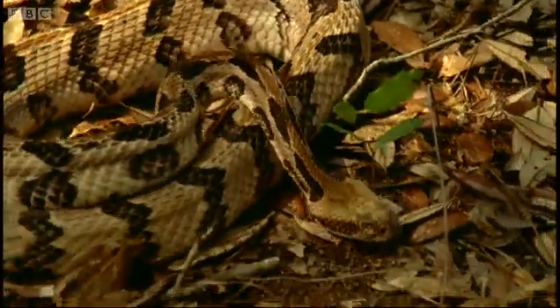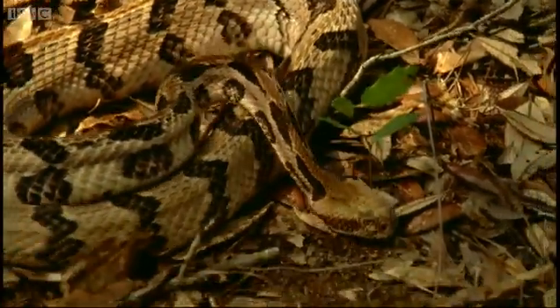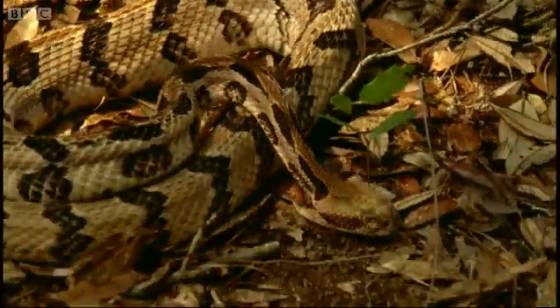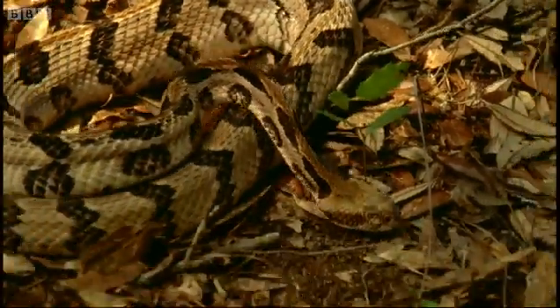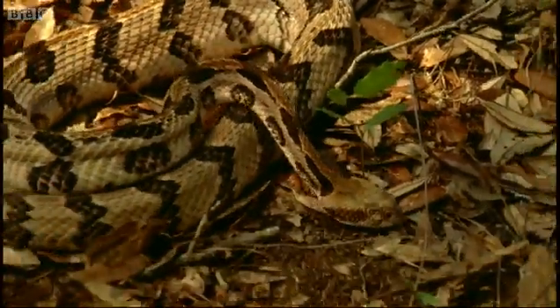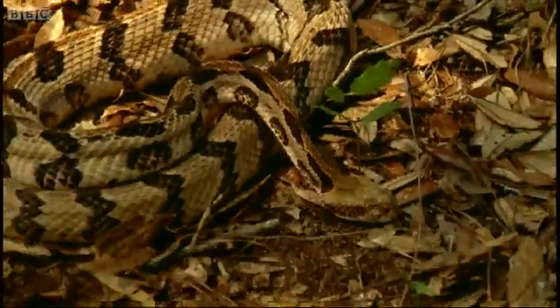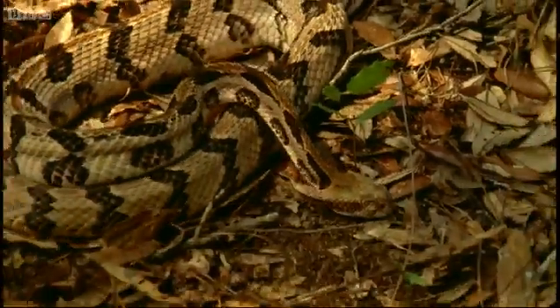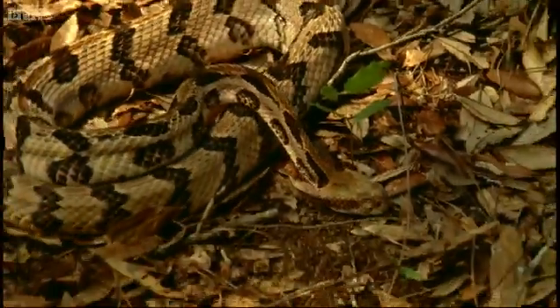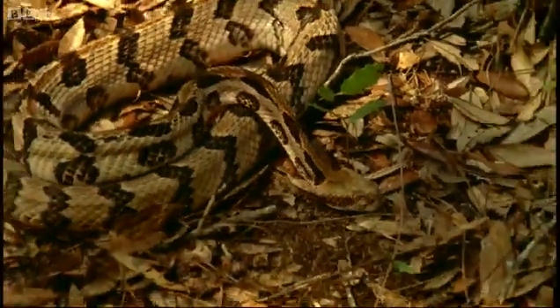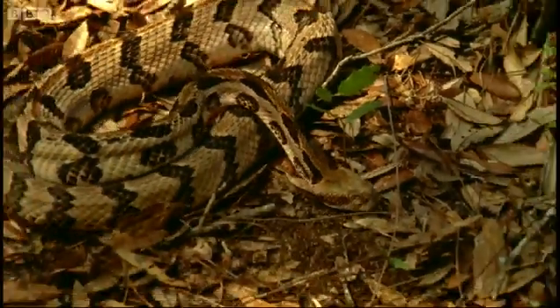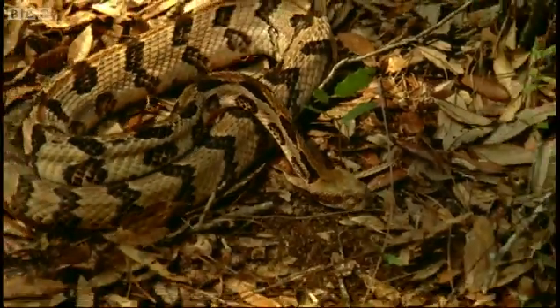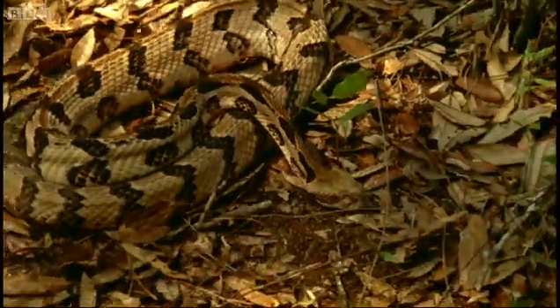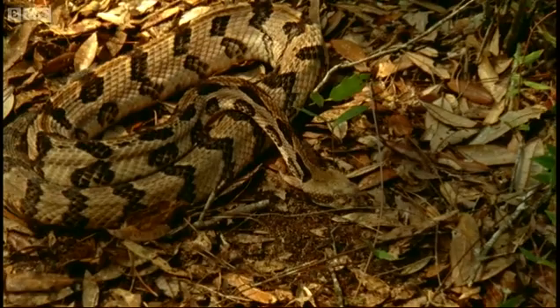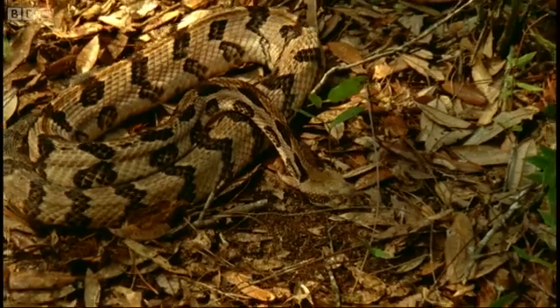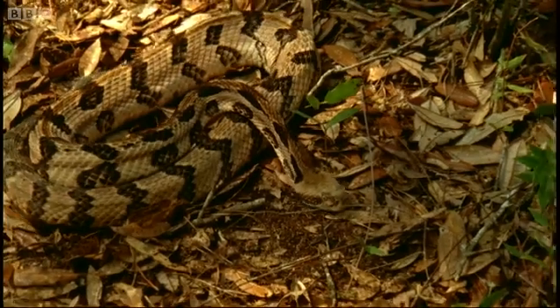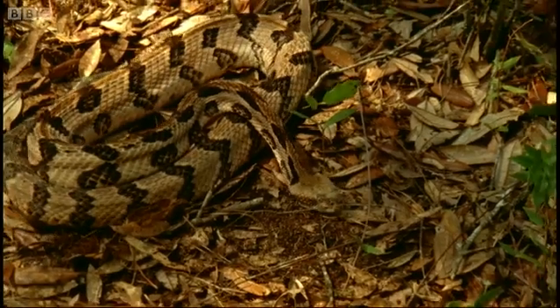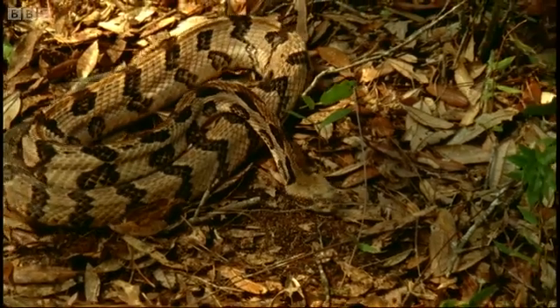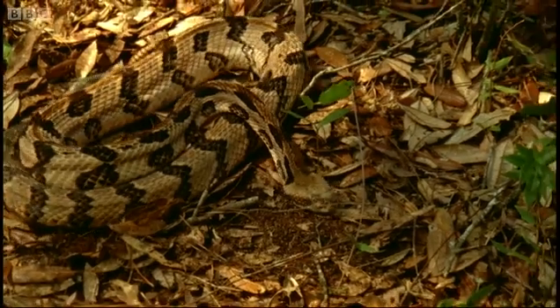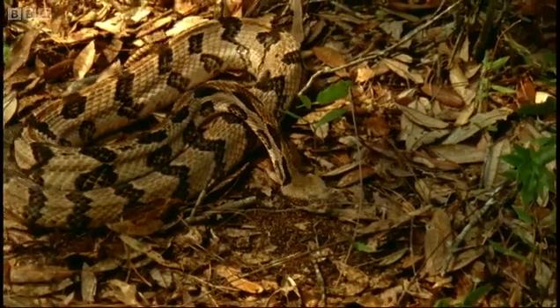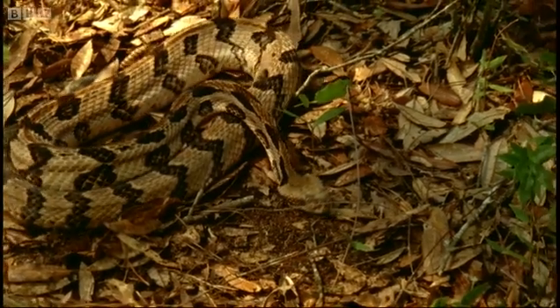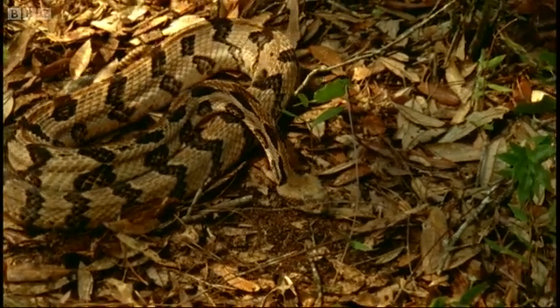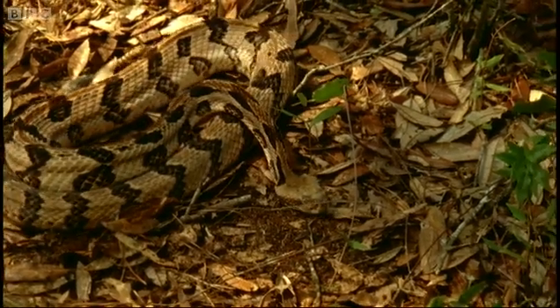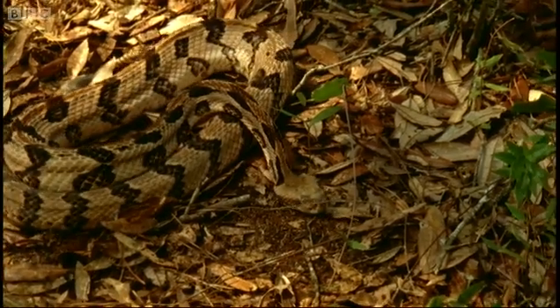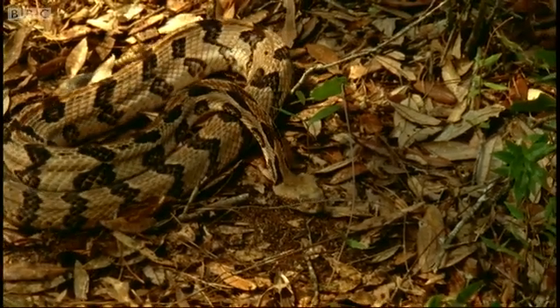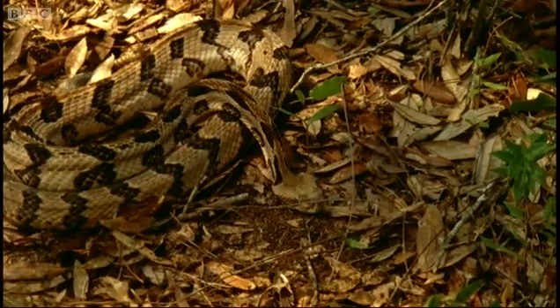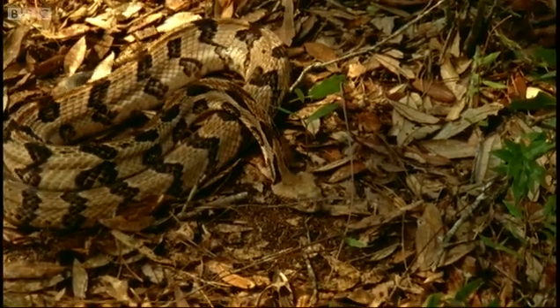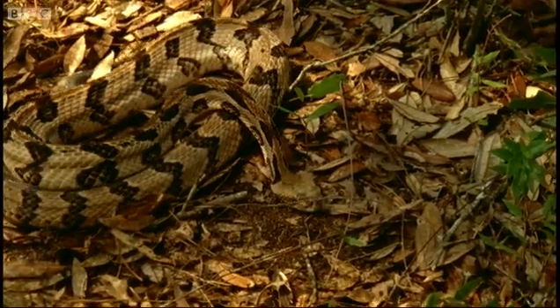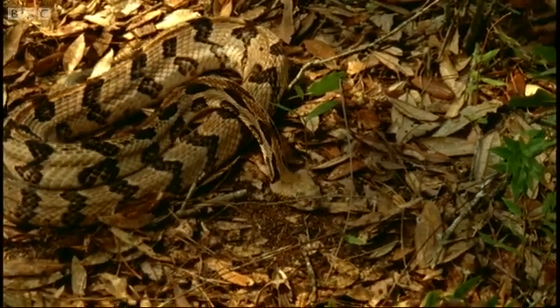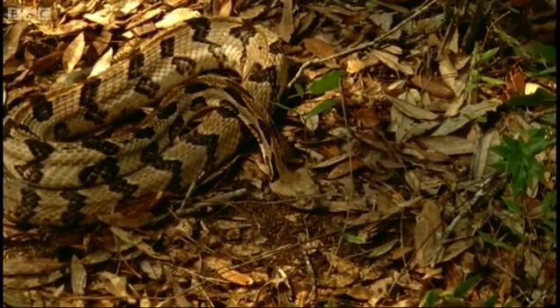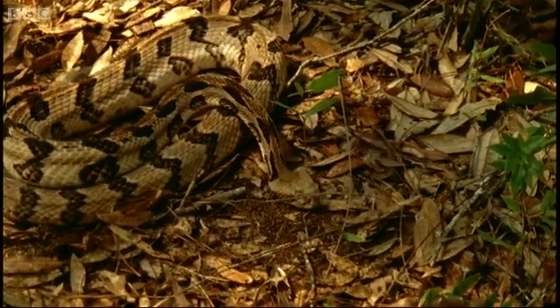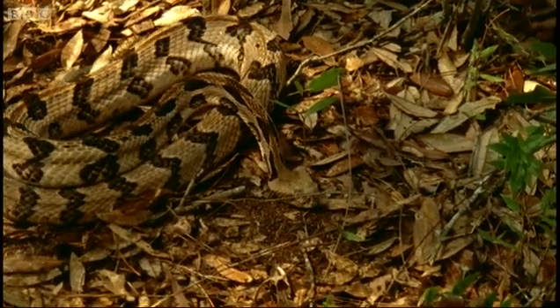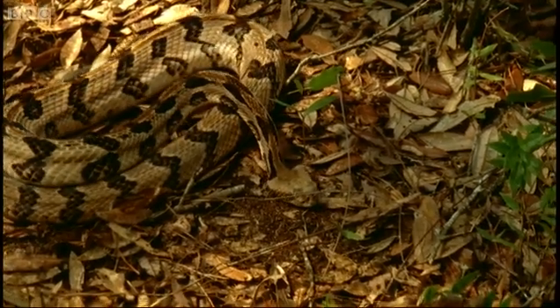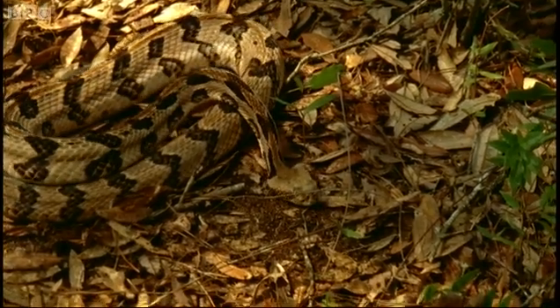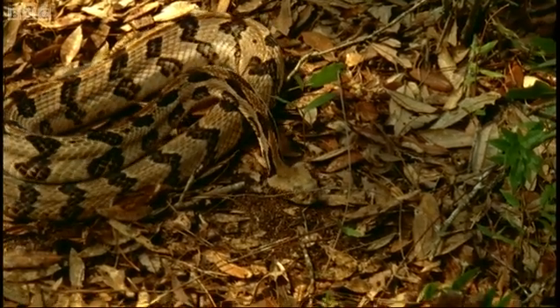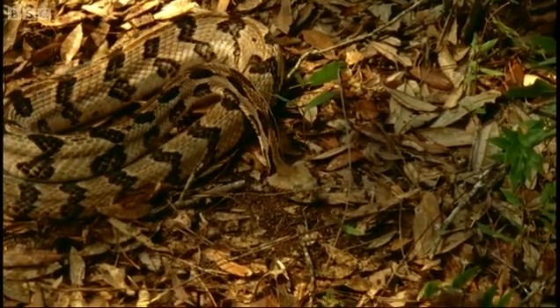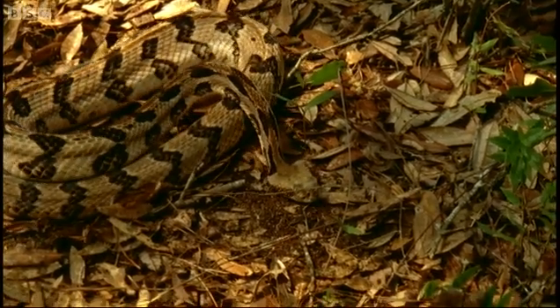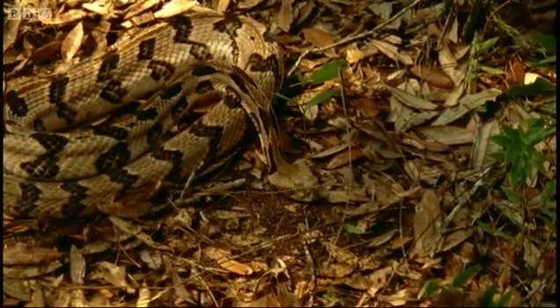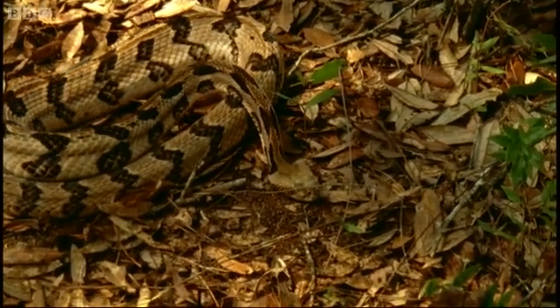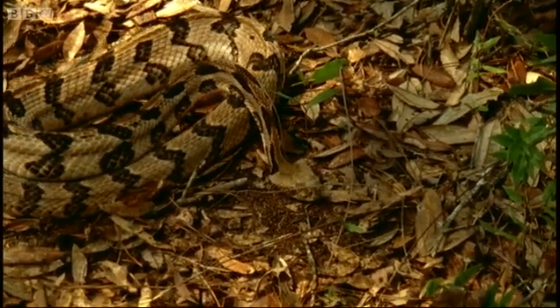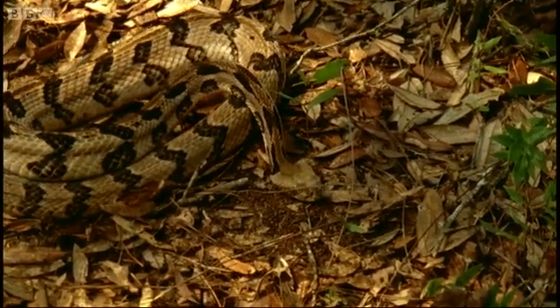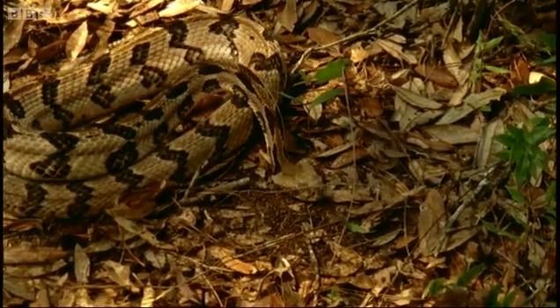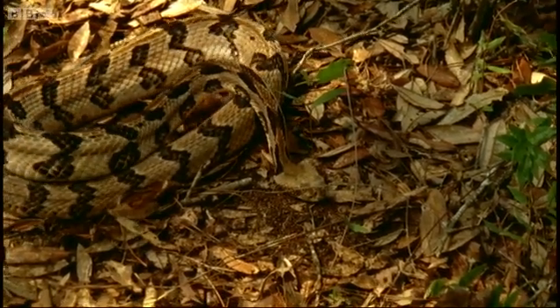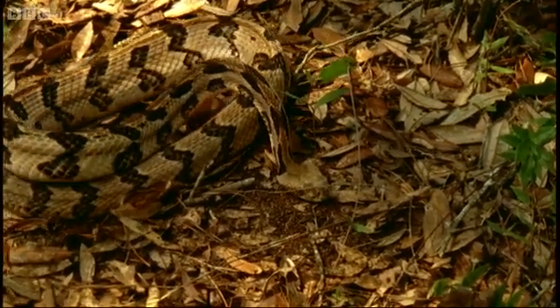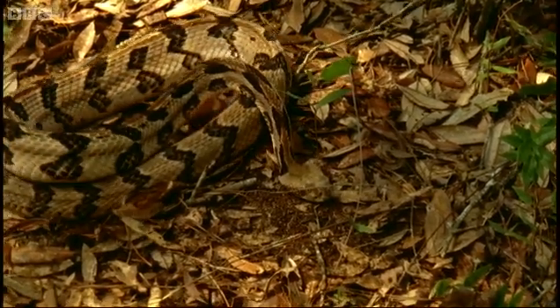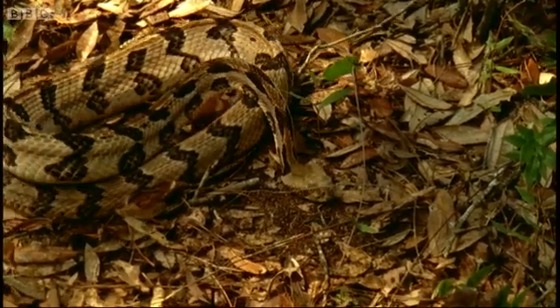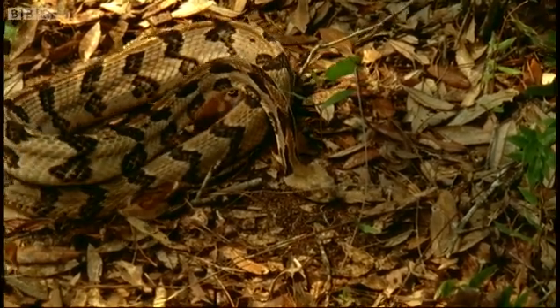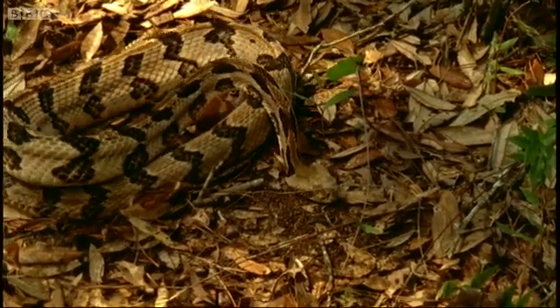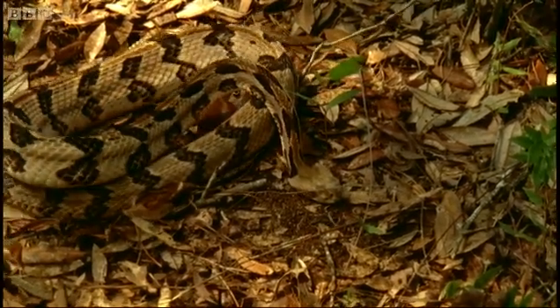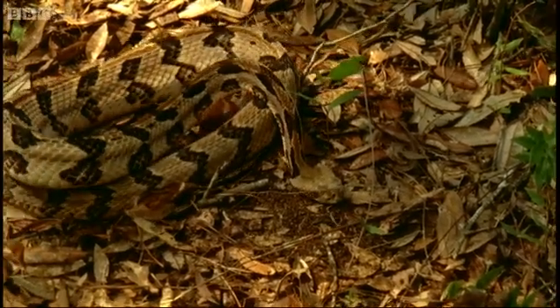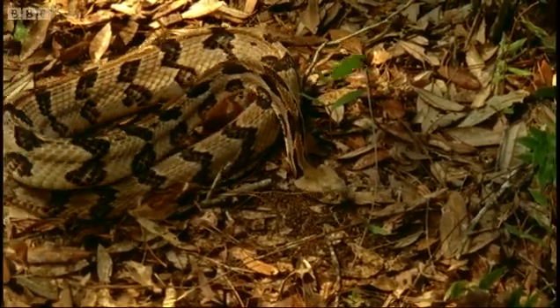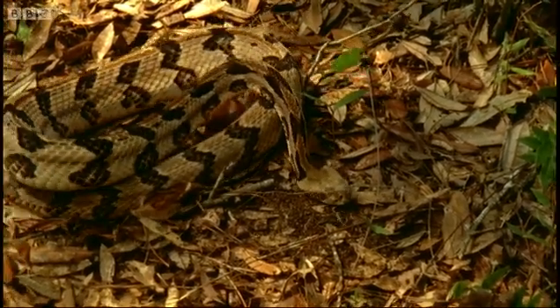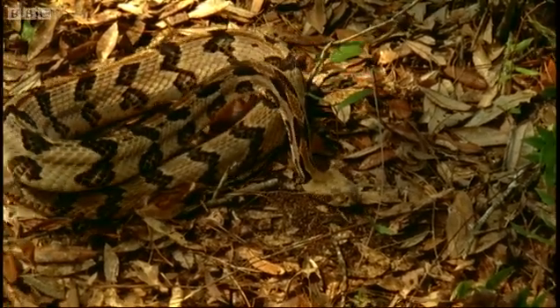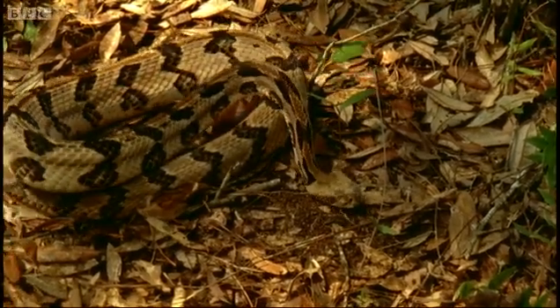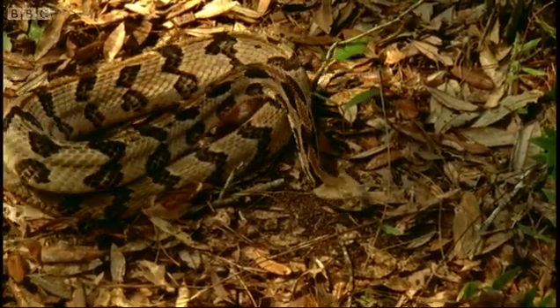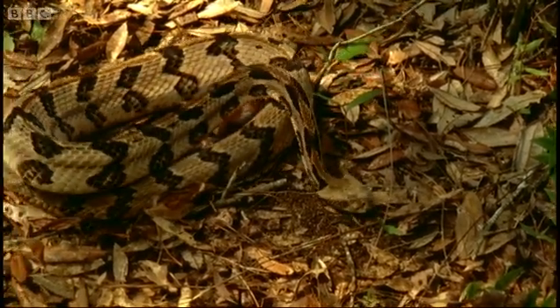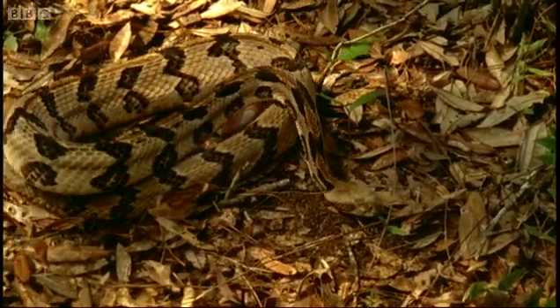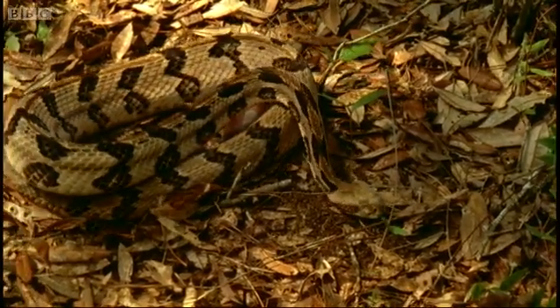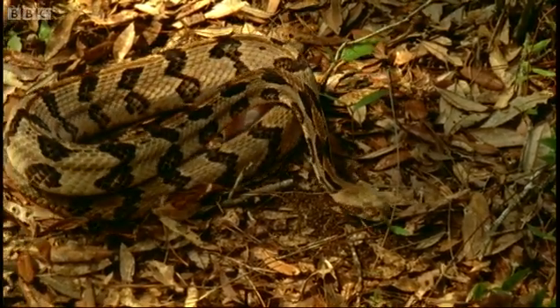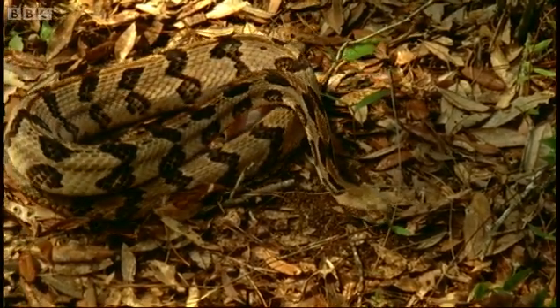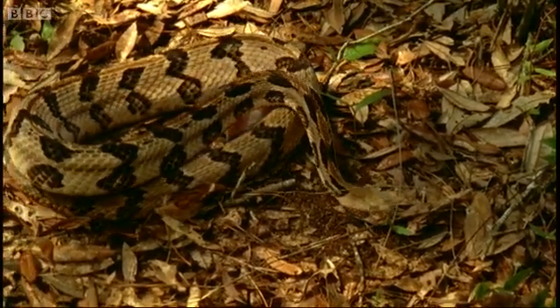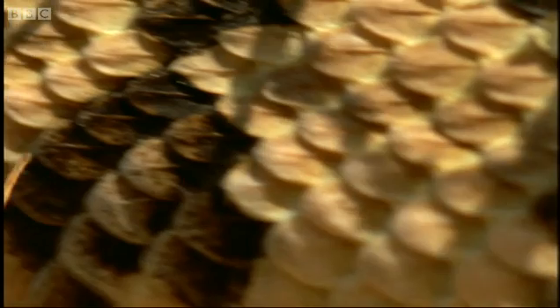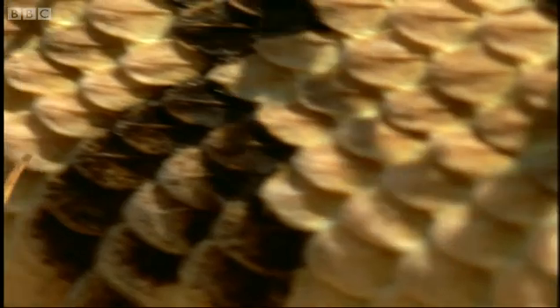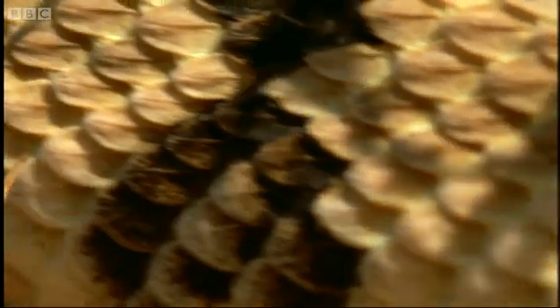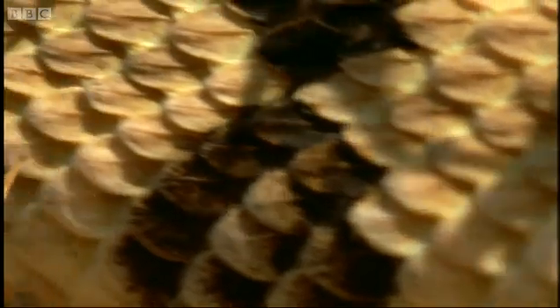Vipers only strike at humans to protect themselves, but when they're looking for food it's a different story.